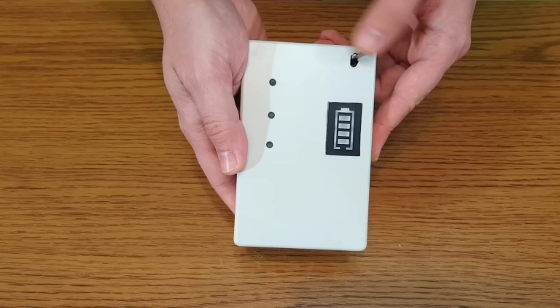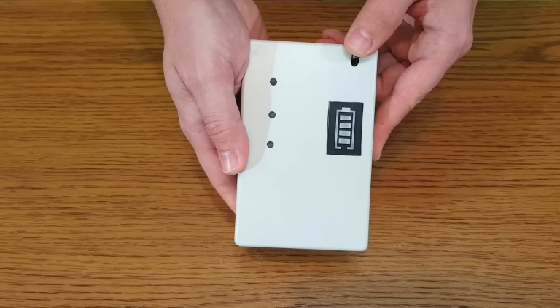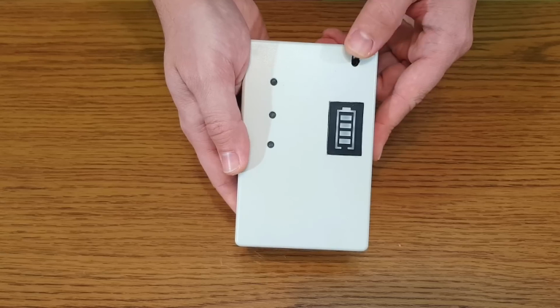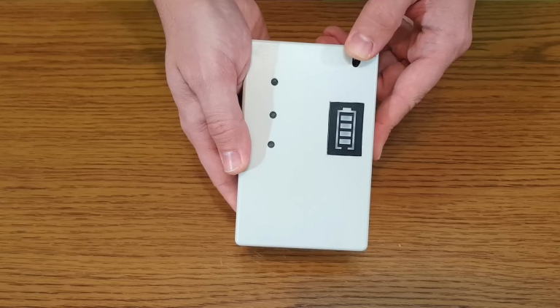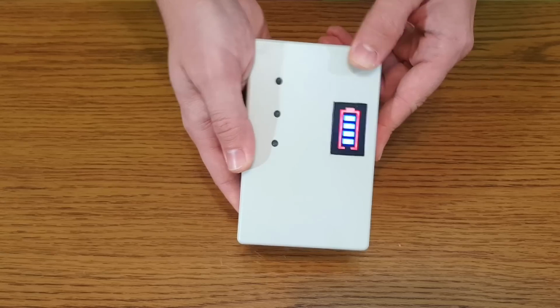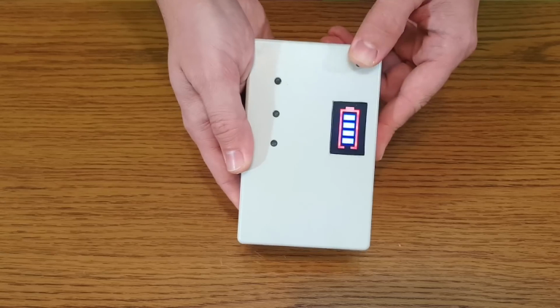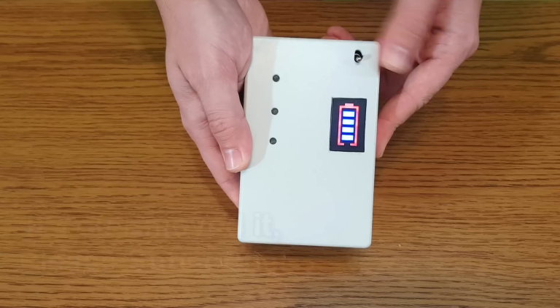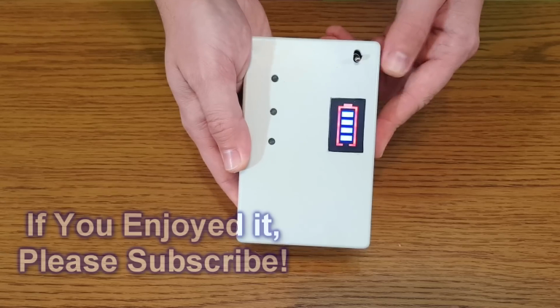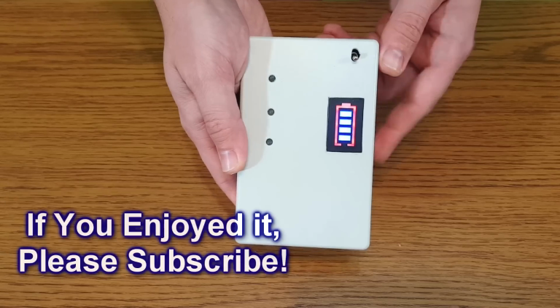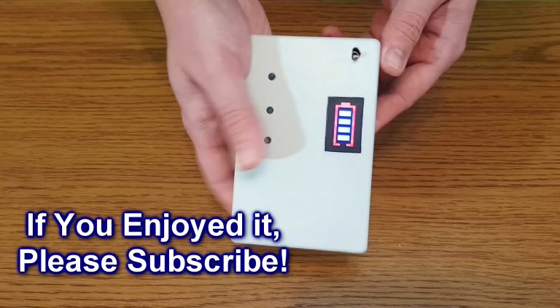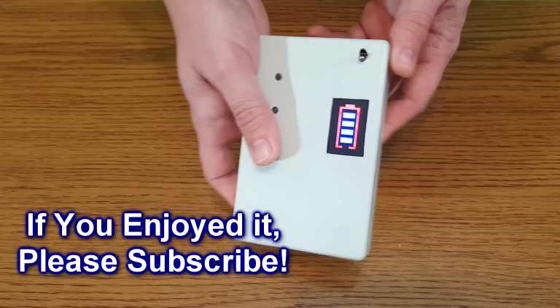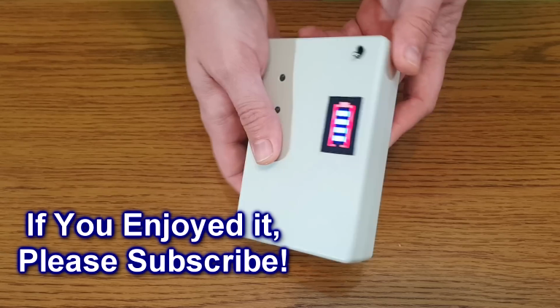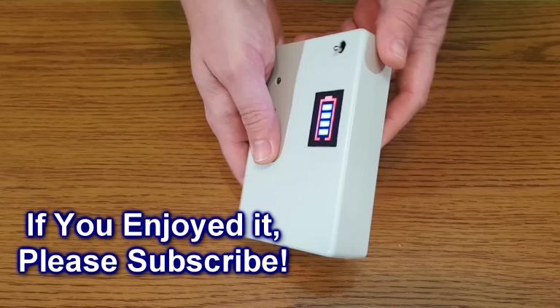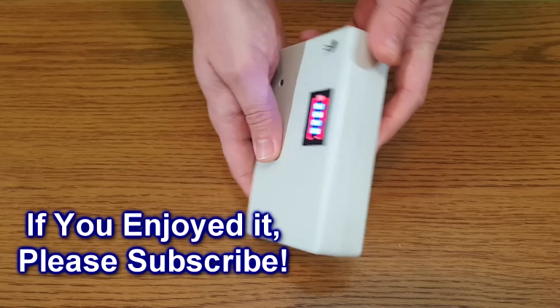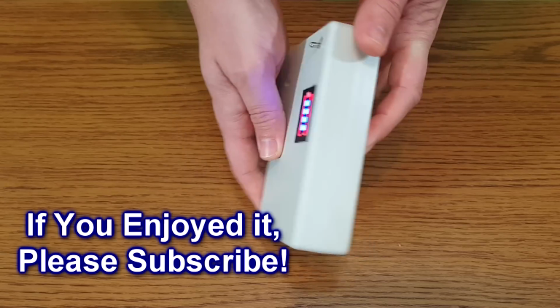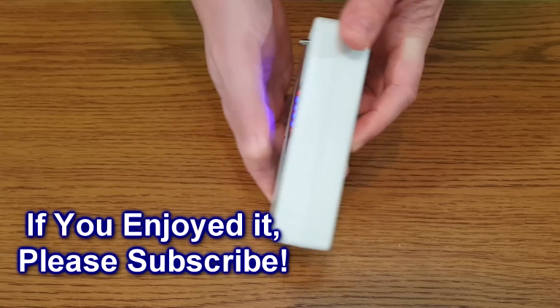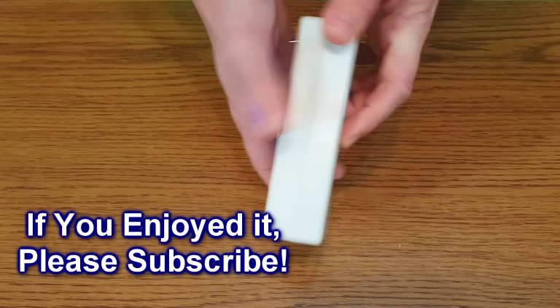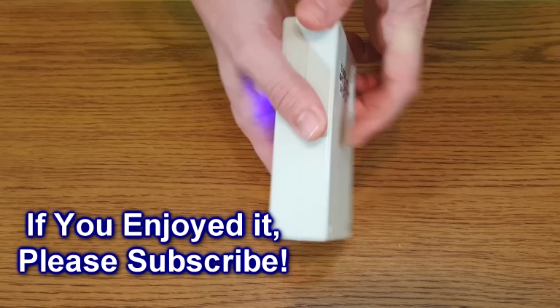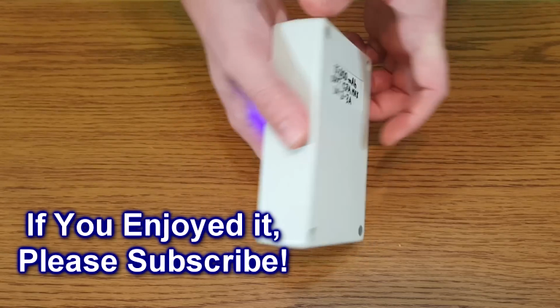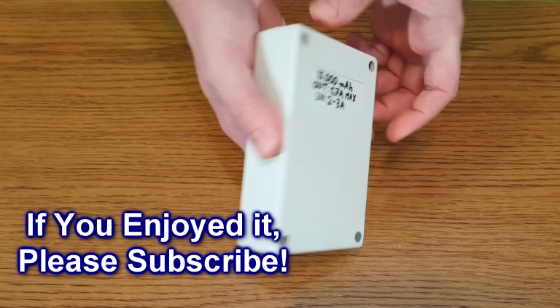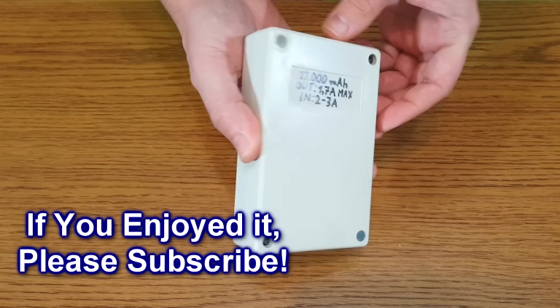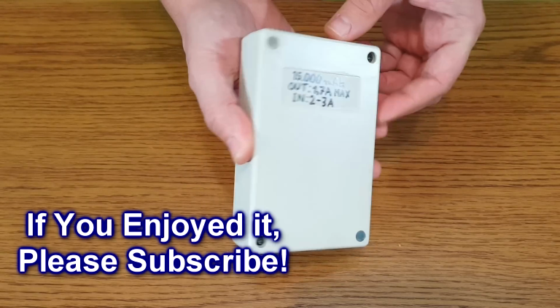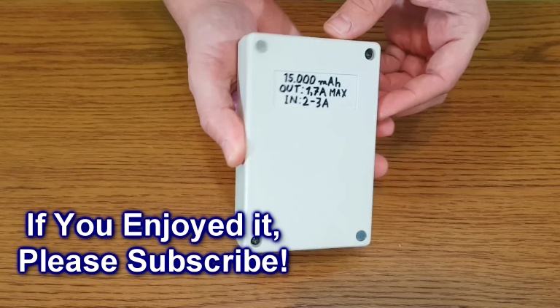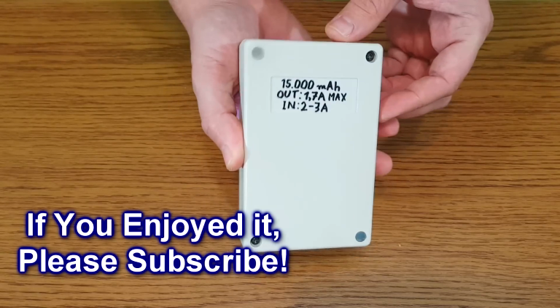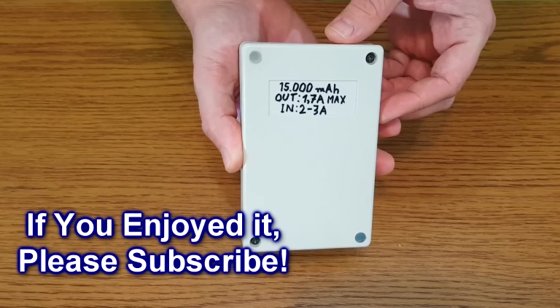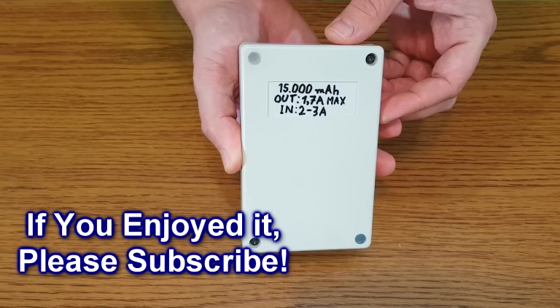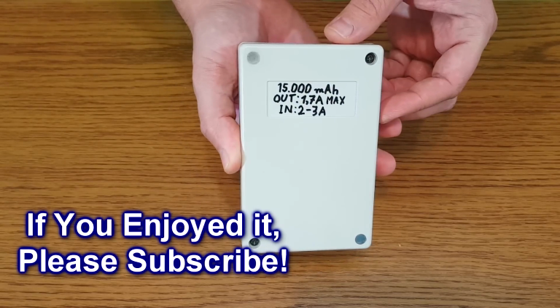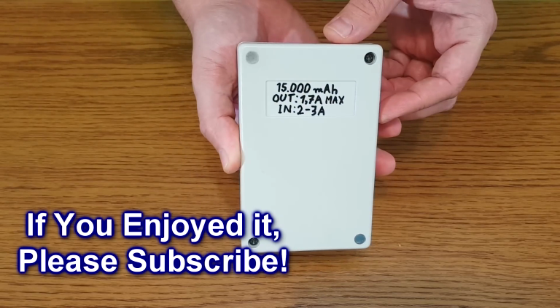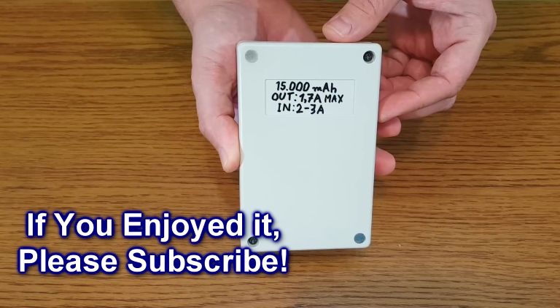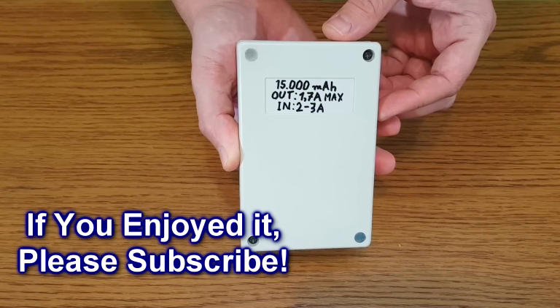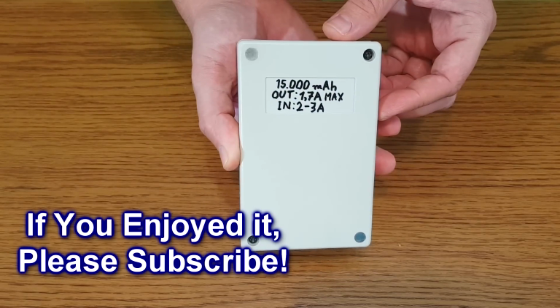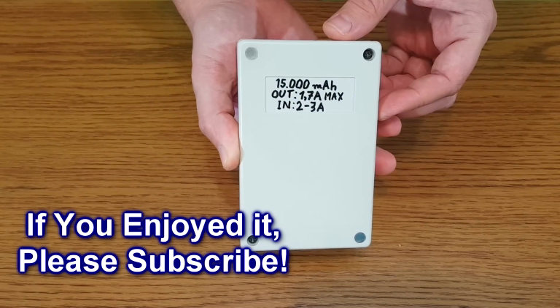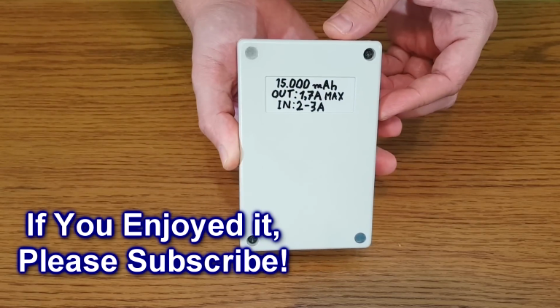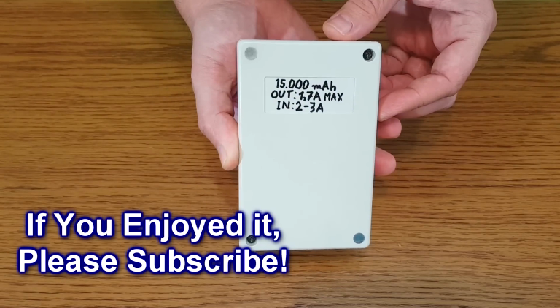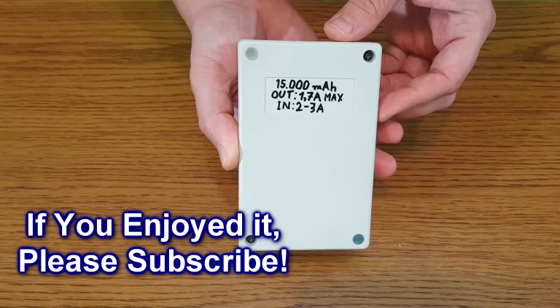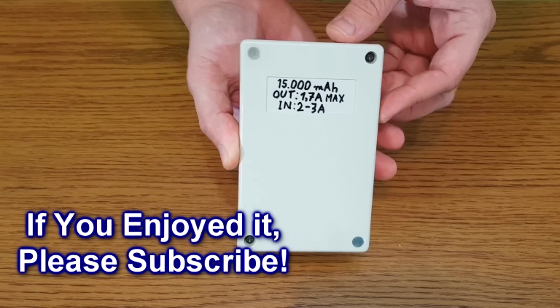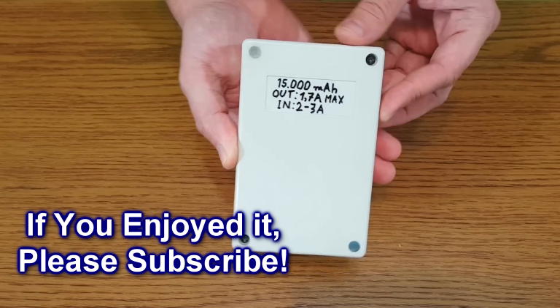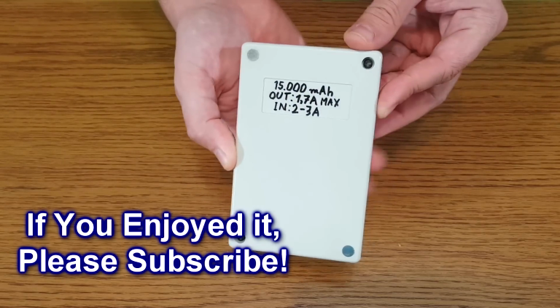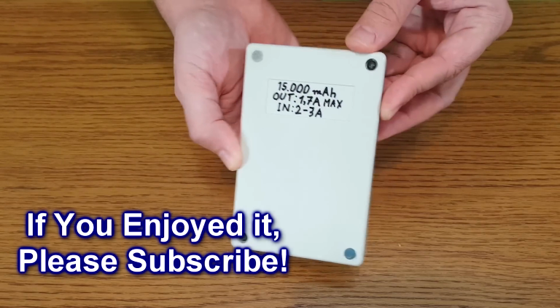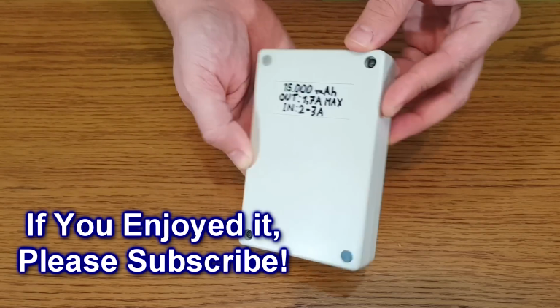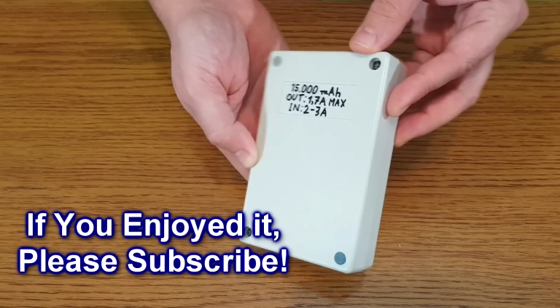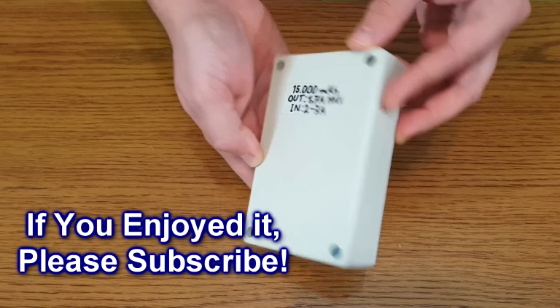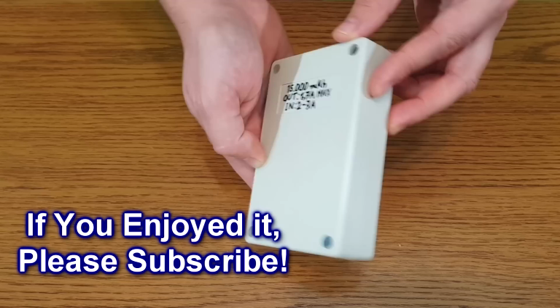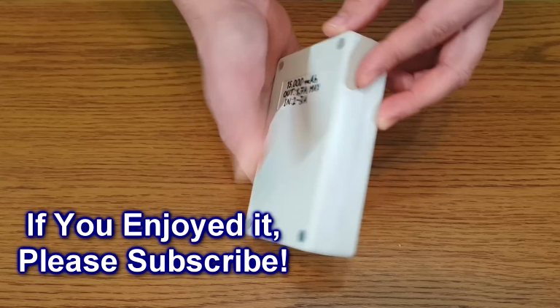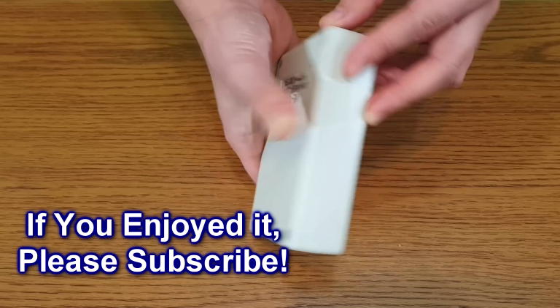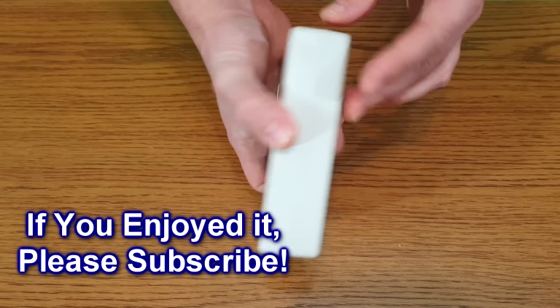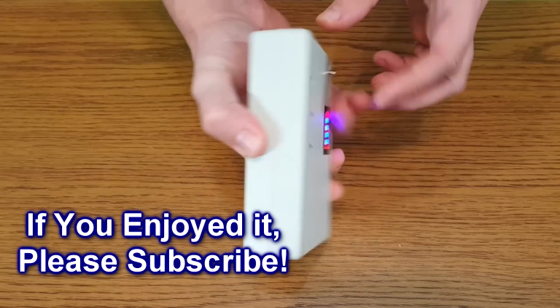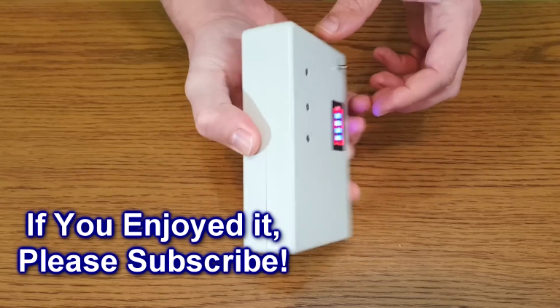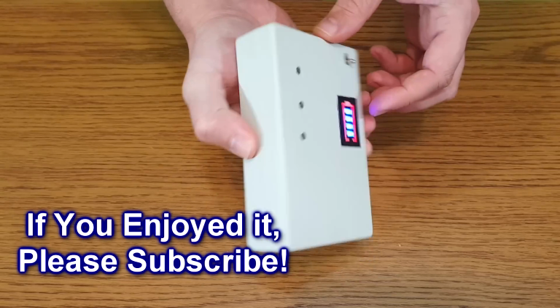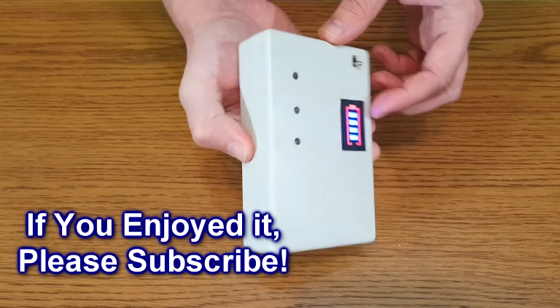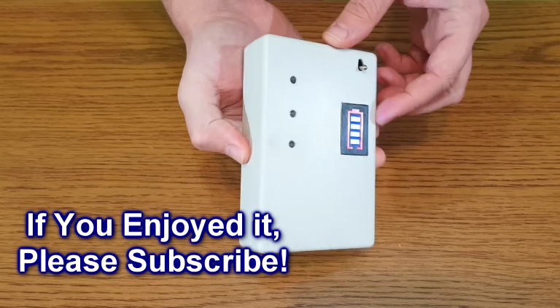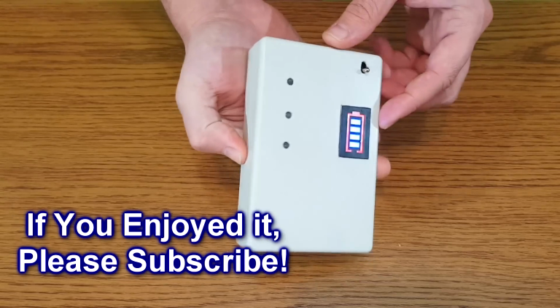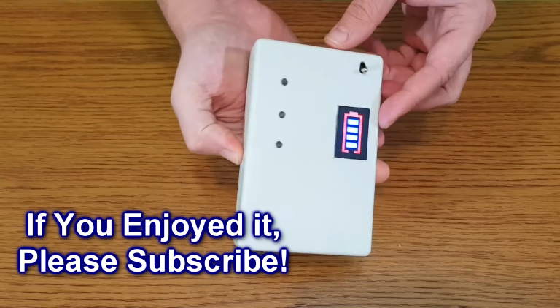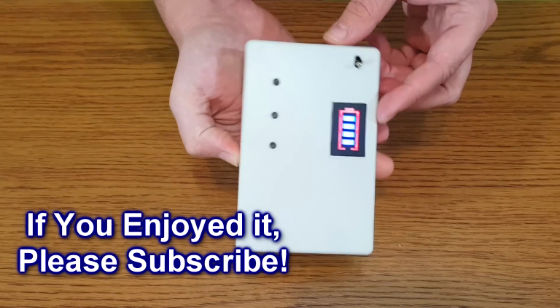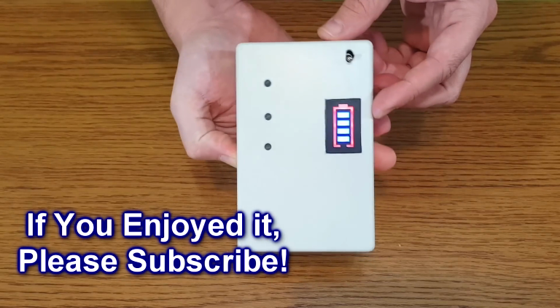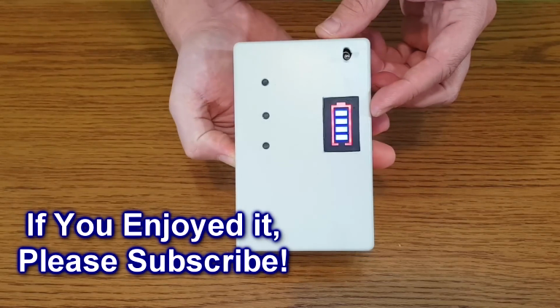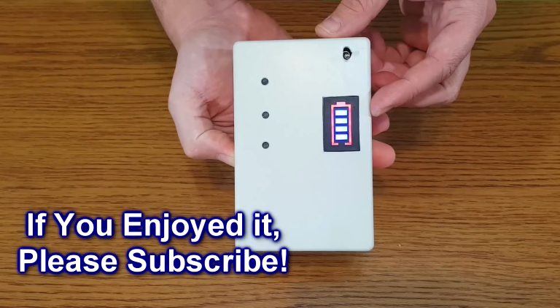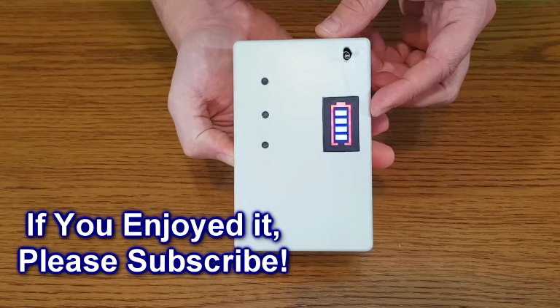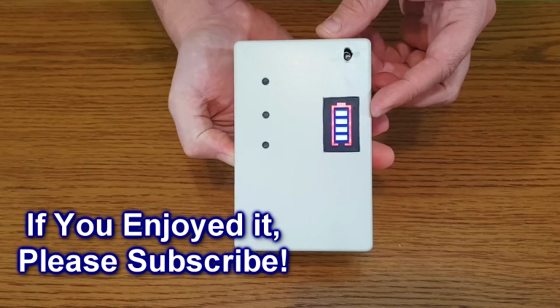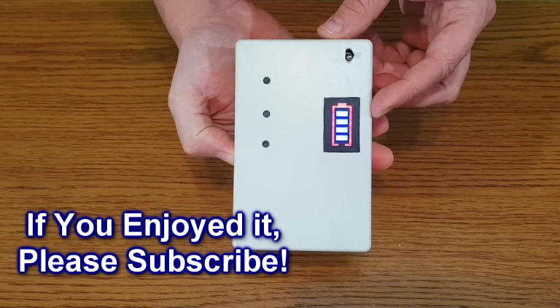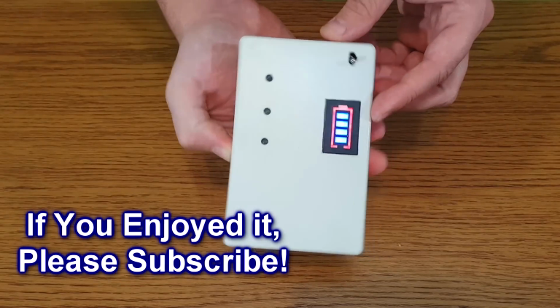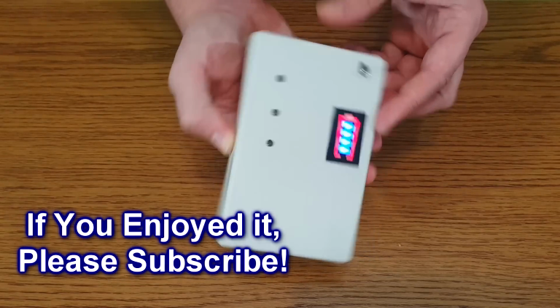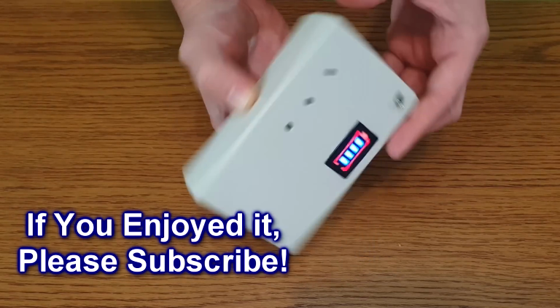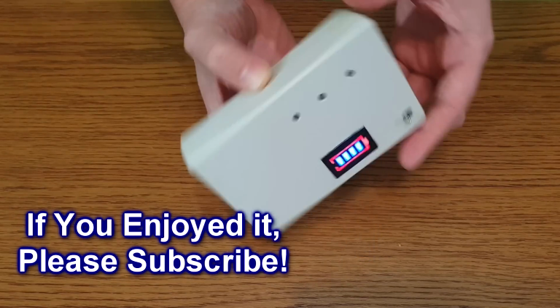If you also enjoyed this video, don't forget to like, share, and subscribe to my channel if you haven't already.